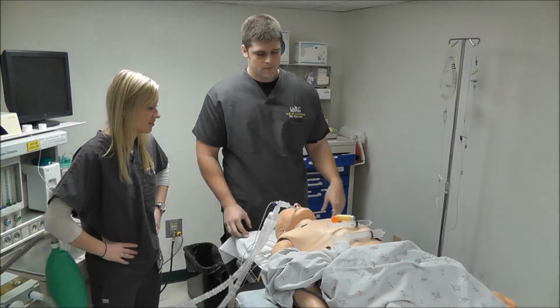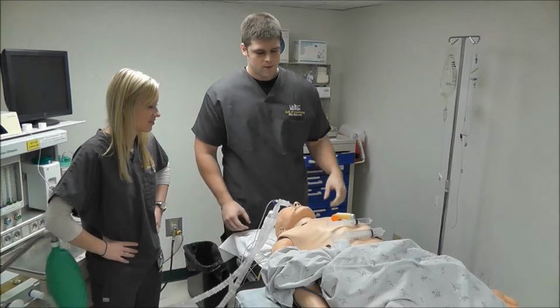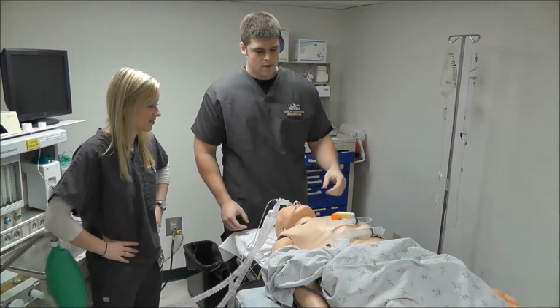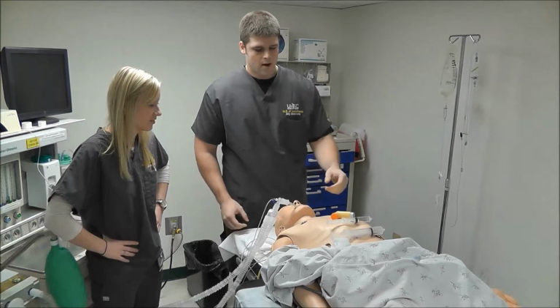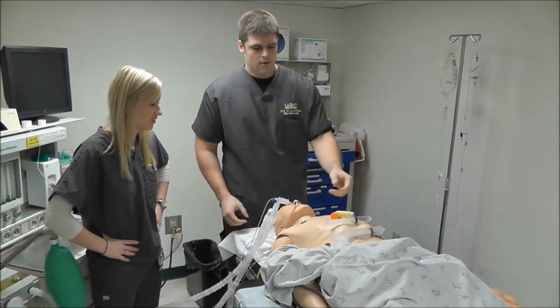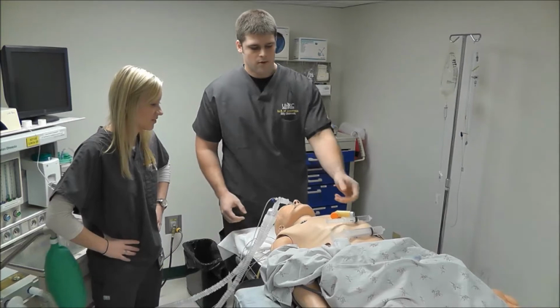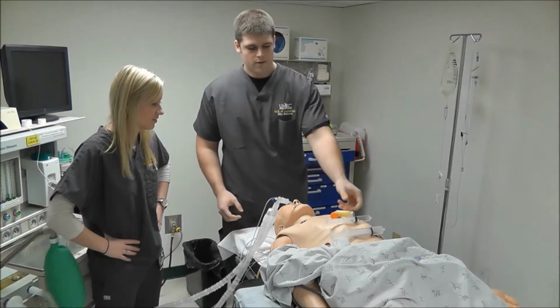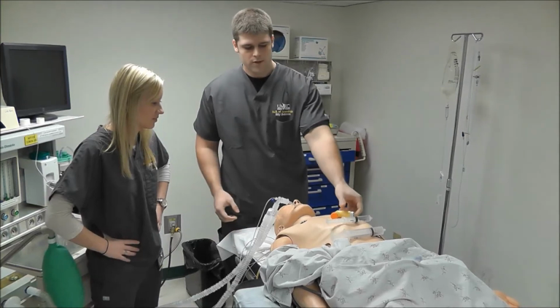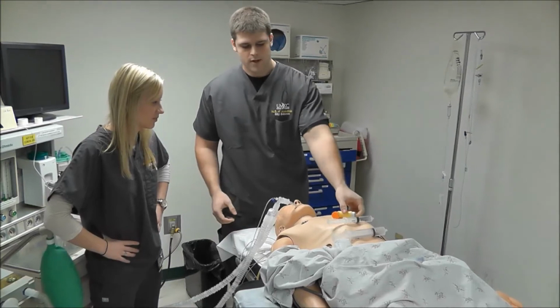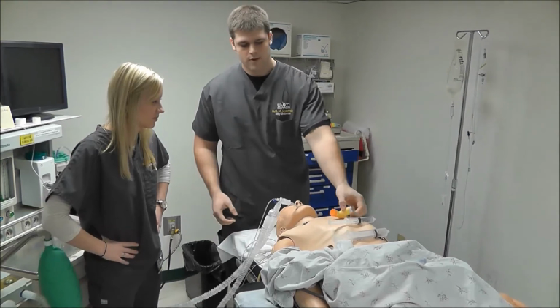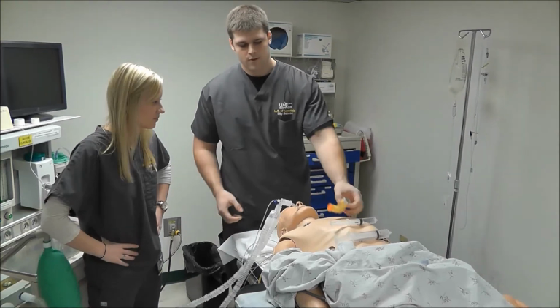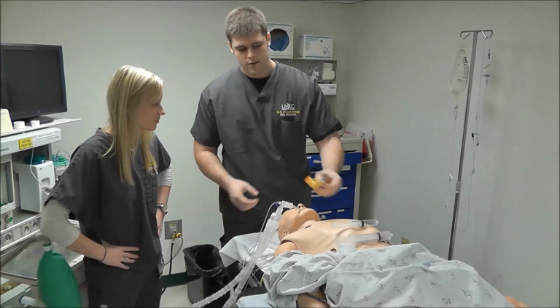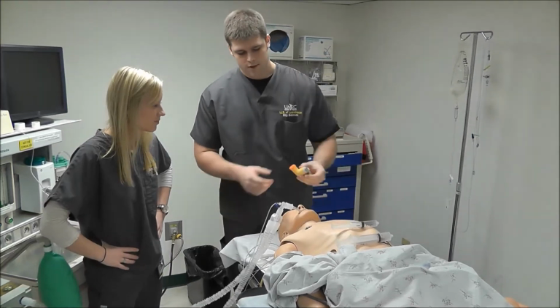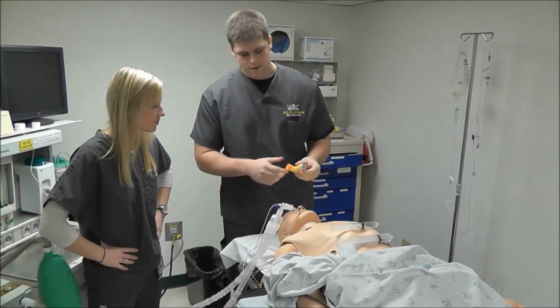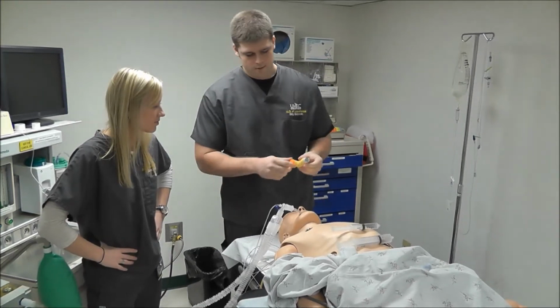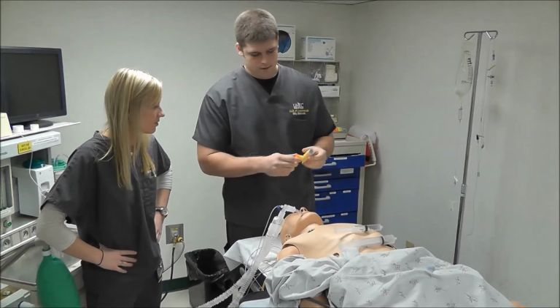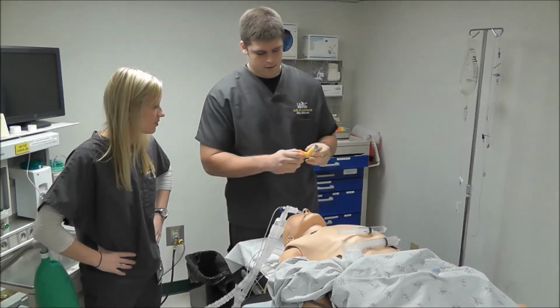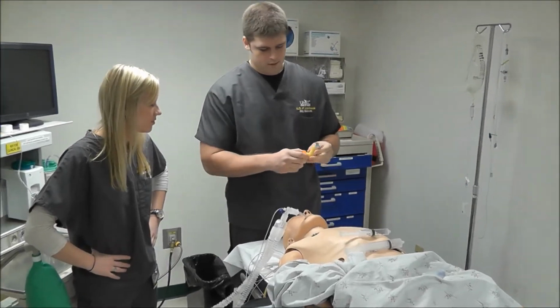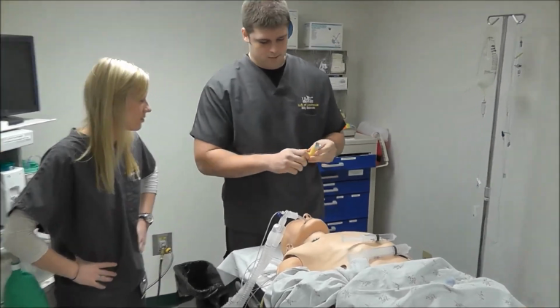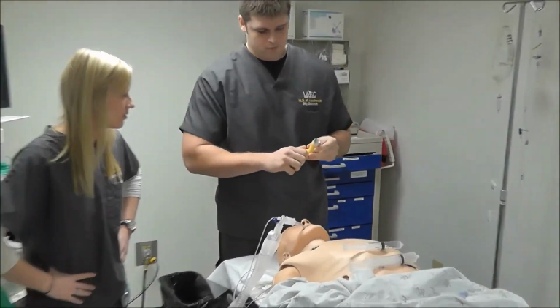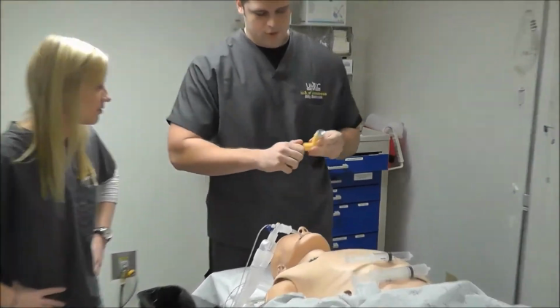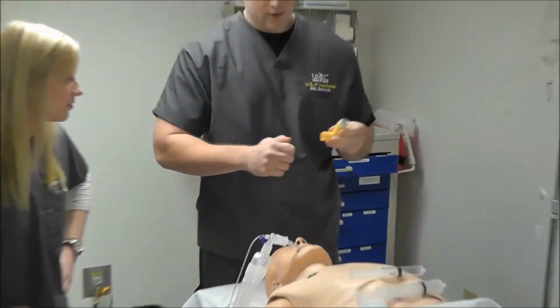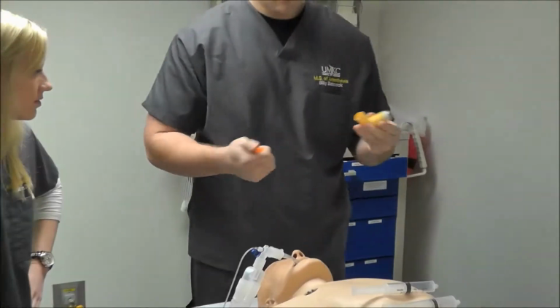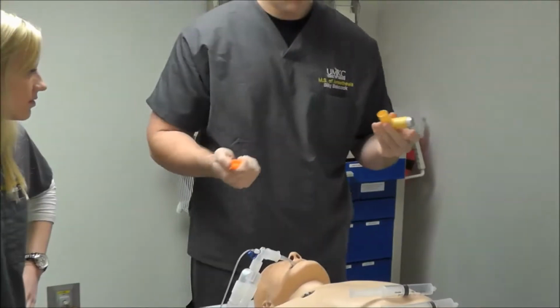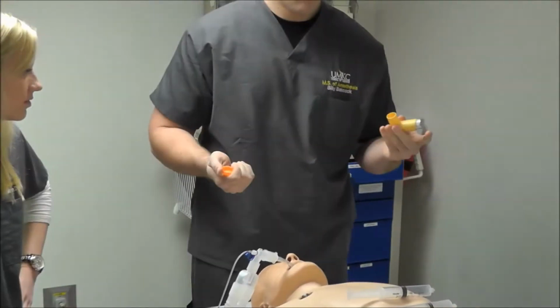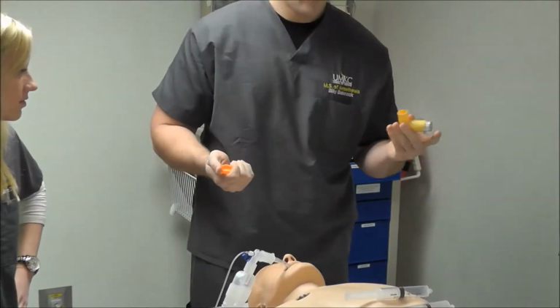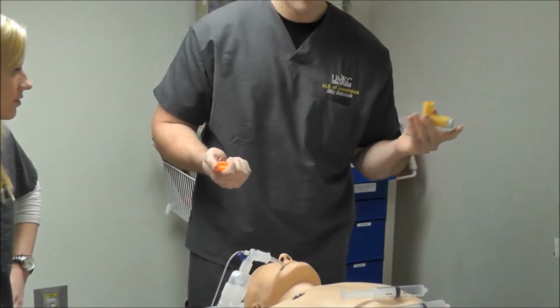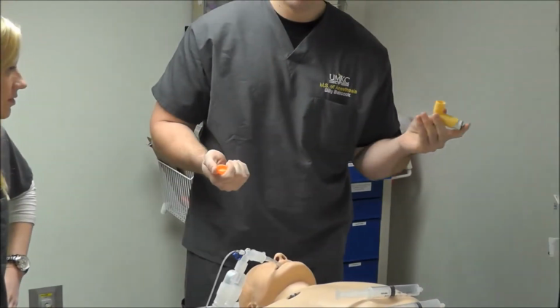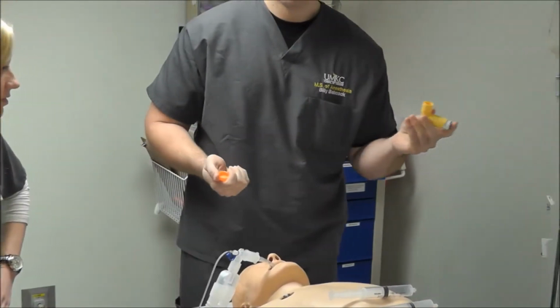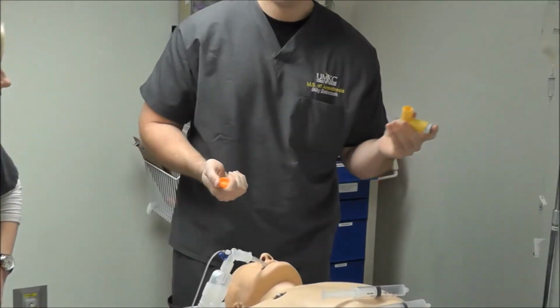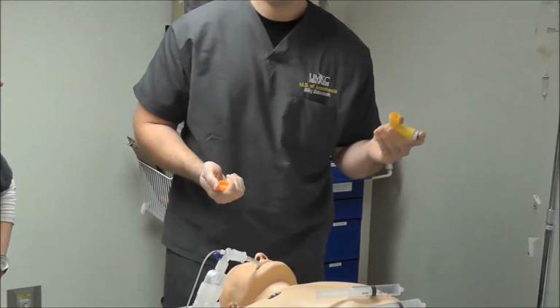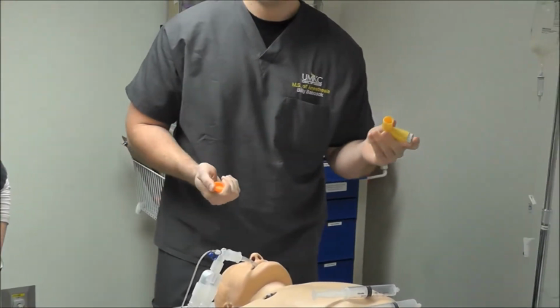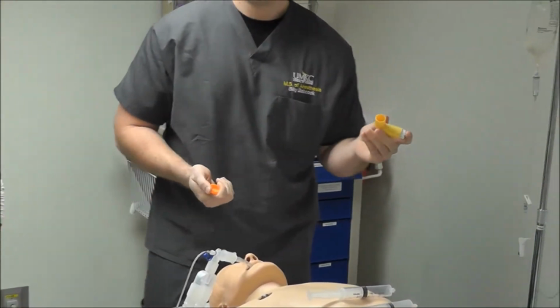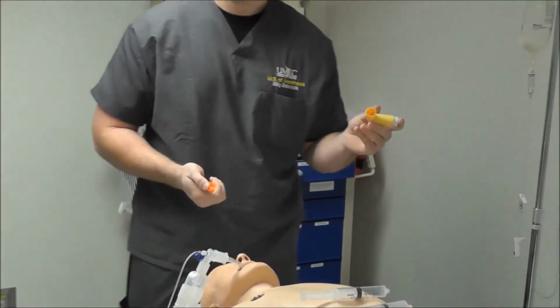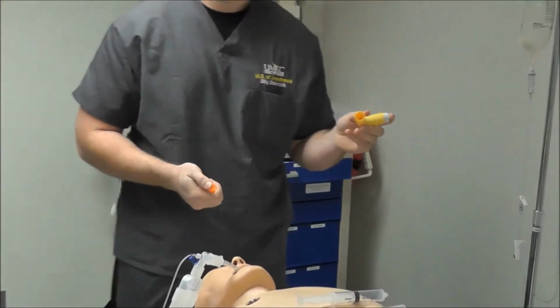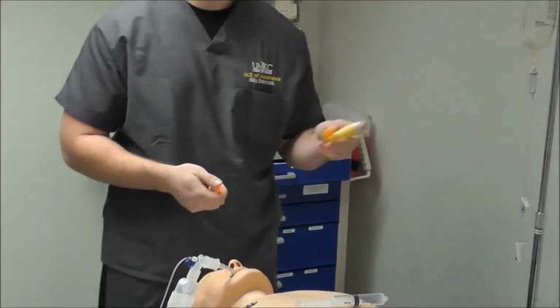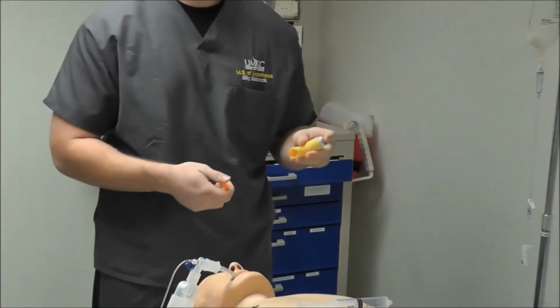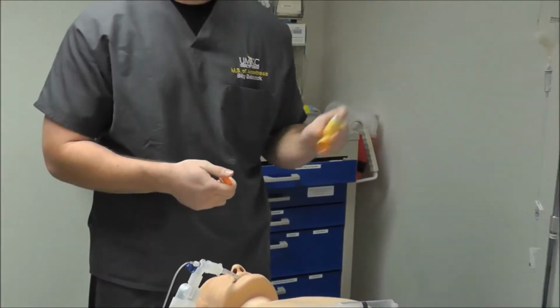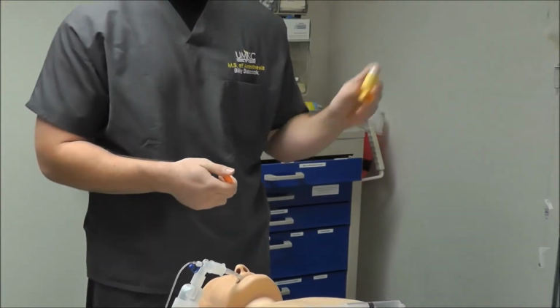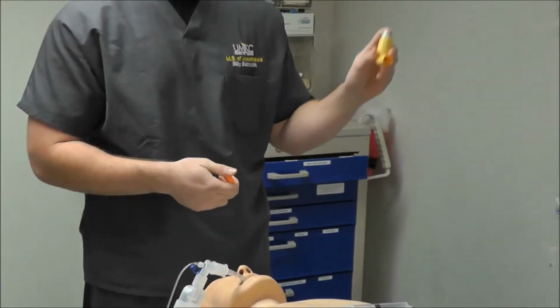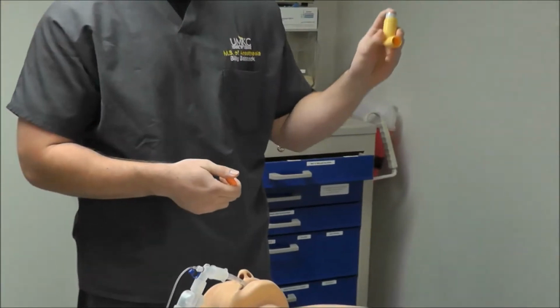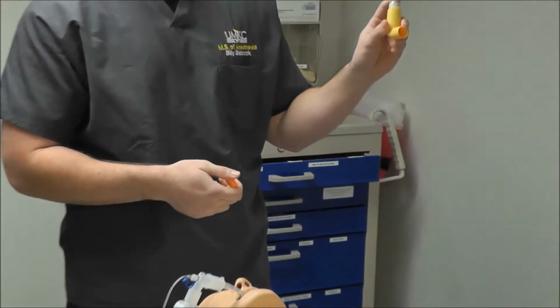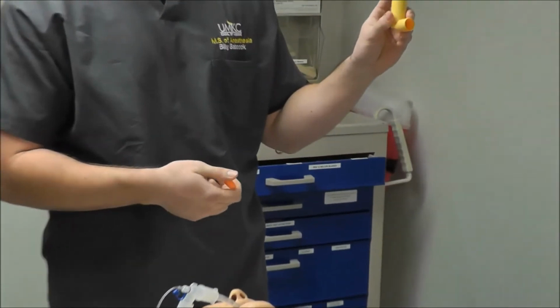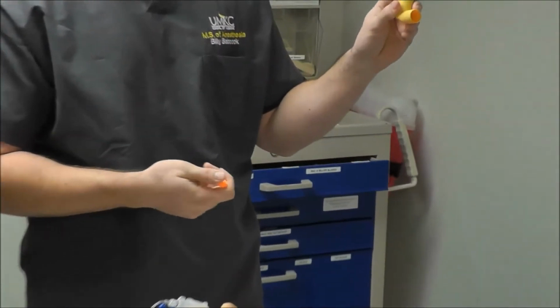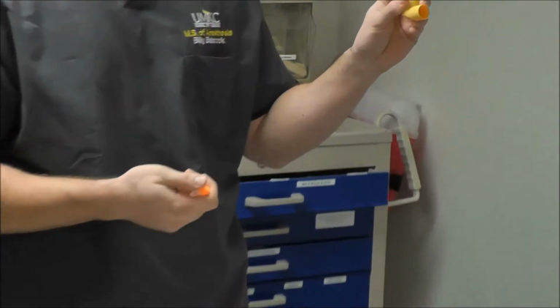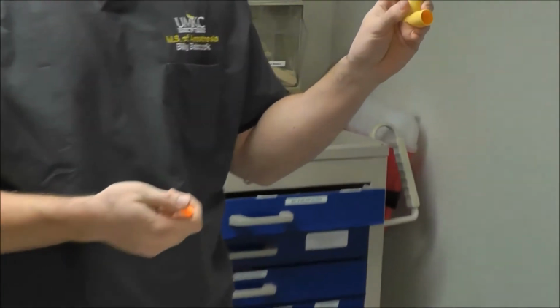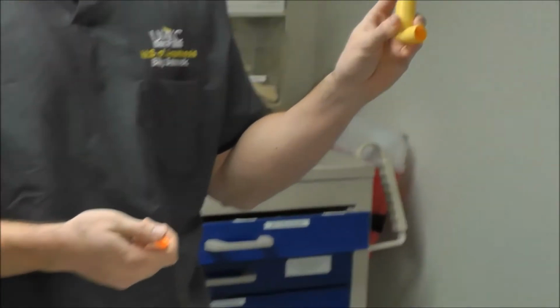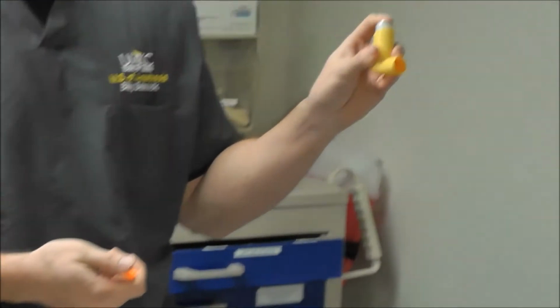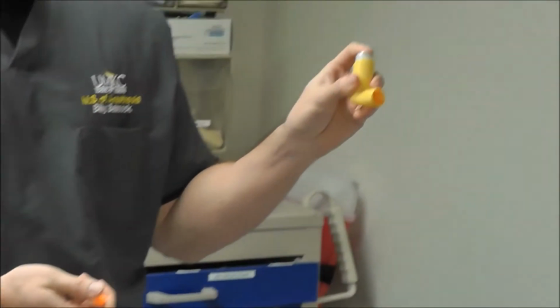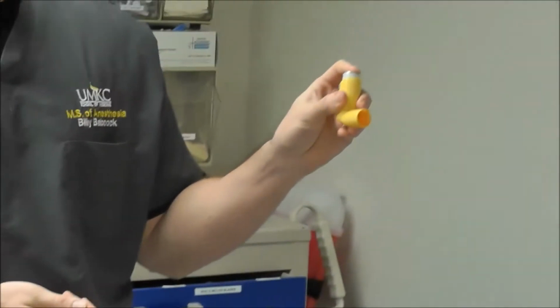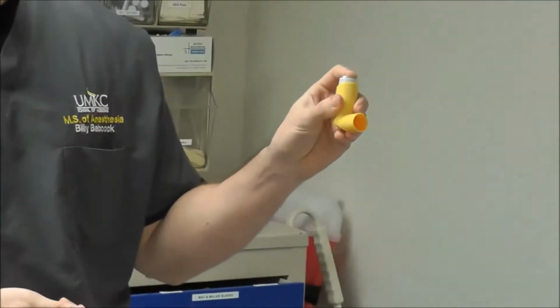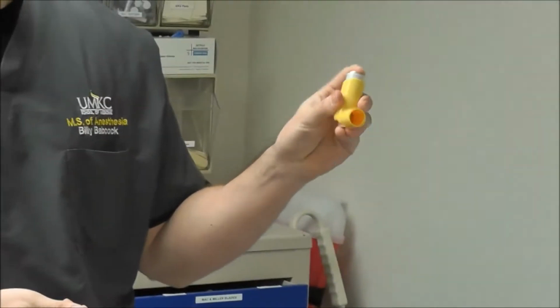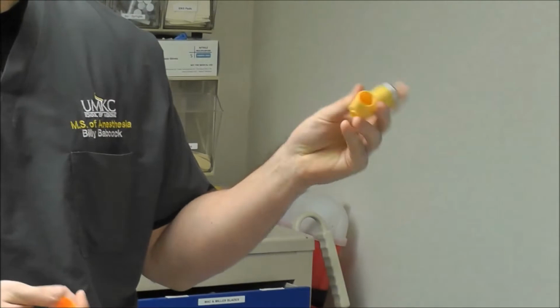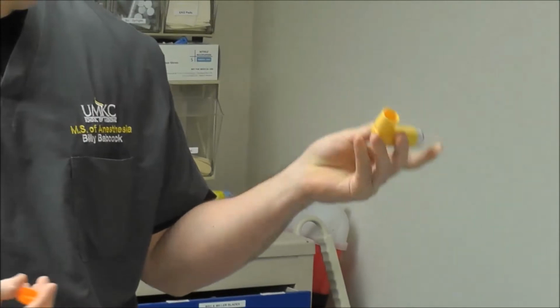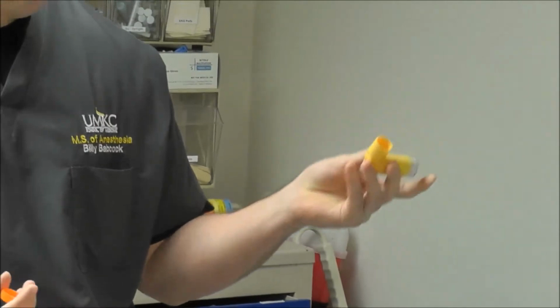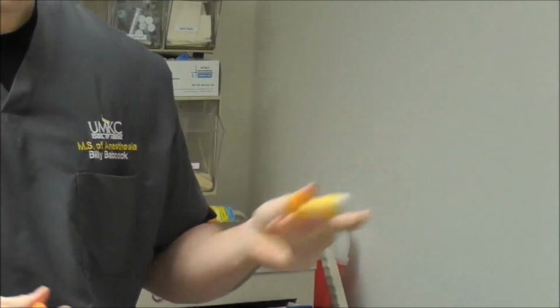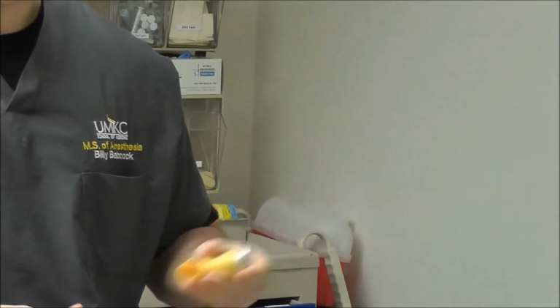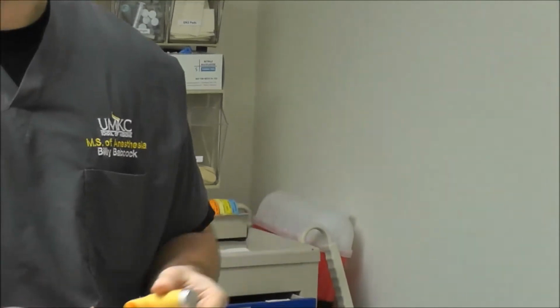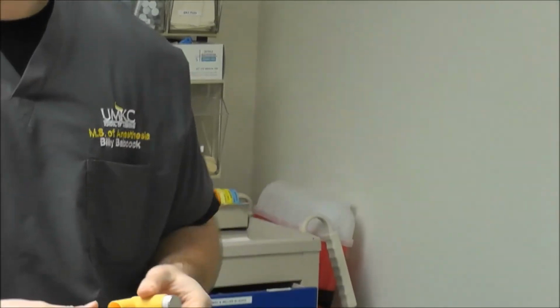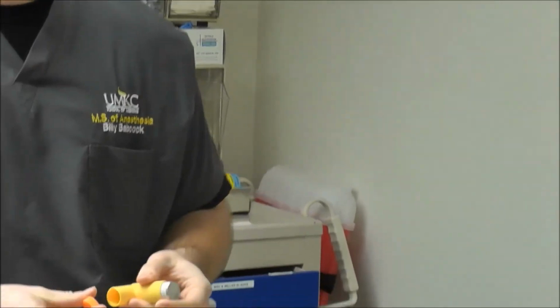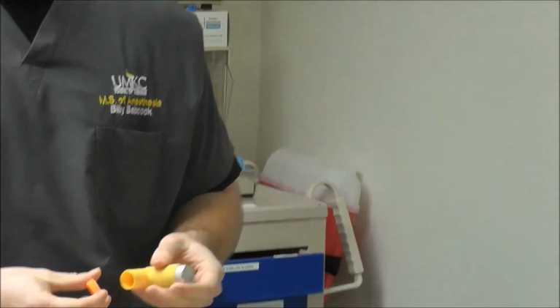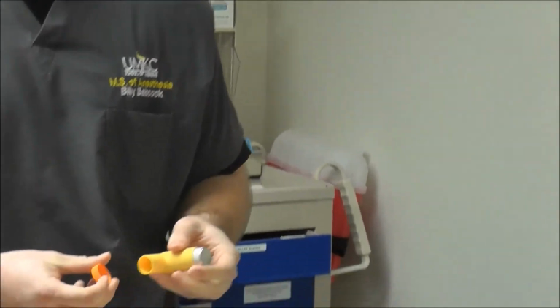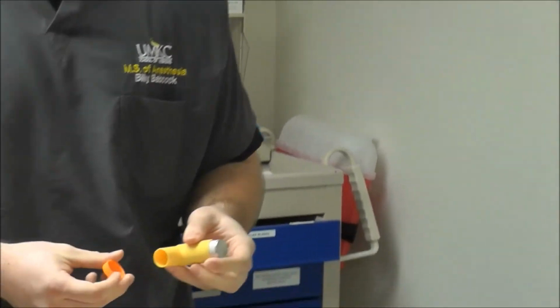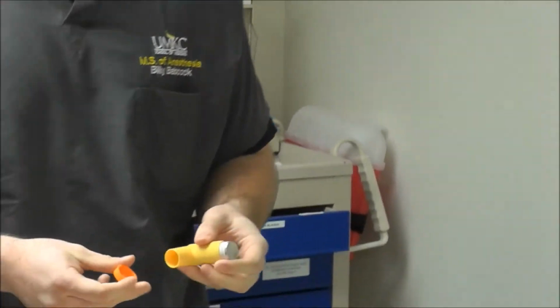The first thing I want to show is just how a normal Albuterol inhaler works. You just go ahead and squeeze it and you can see it comes out.